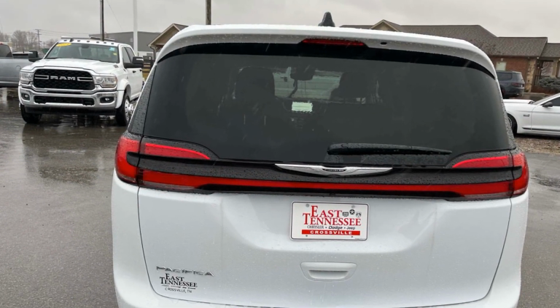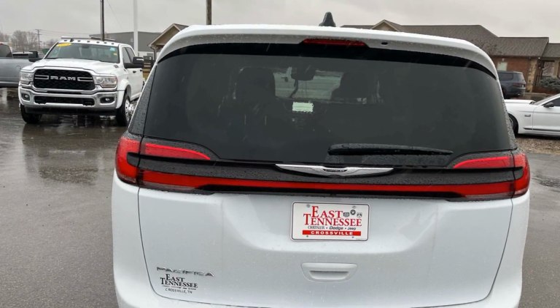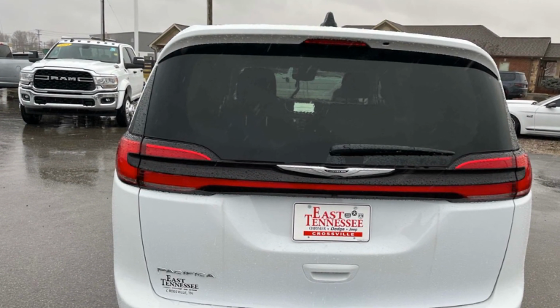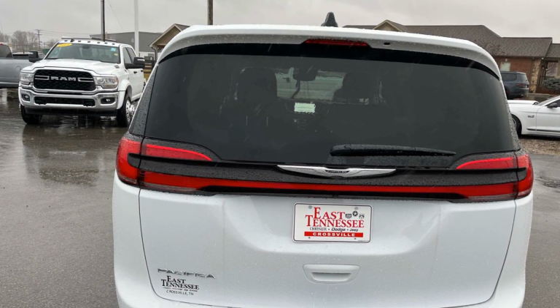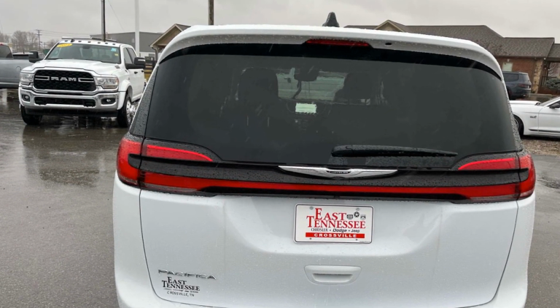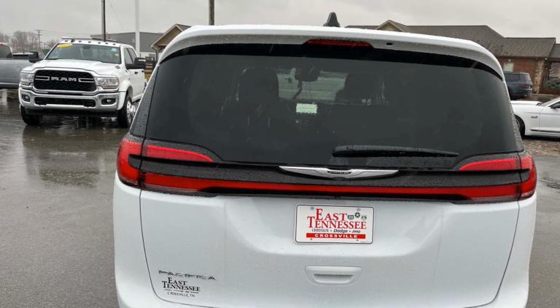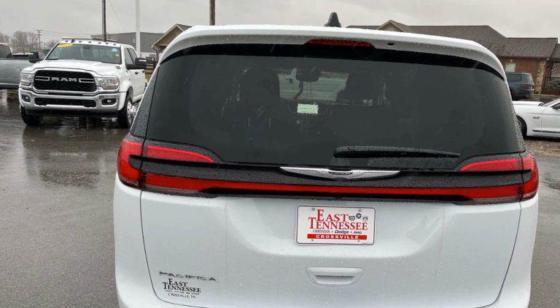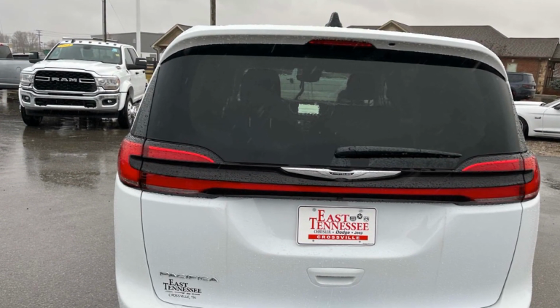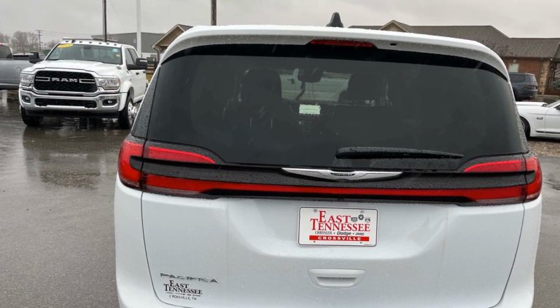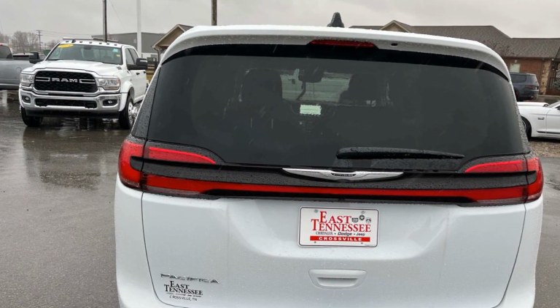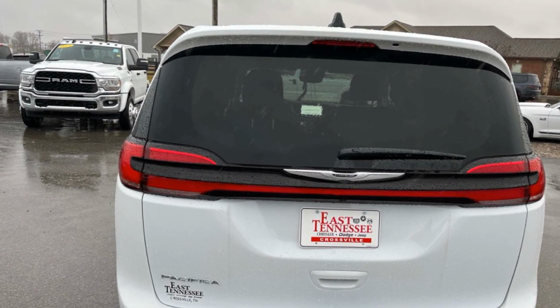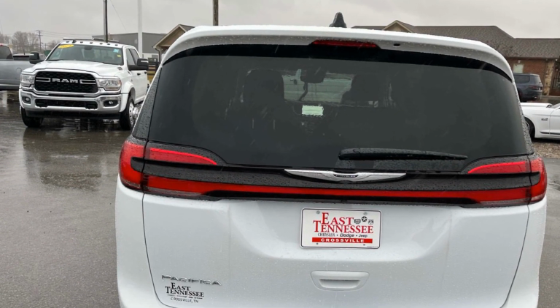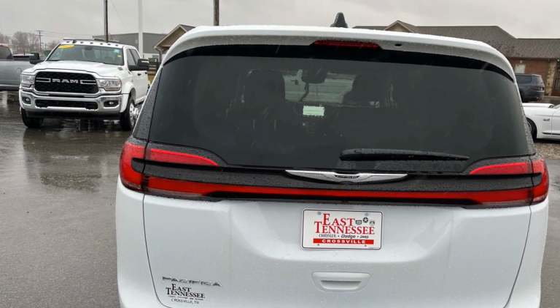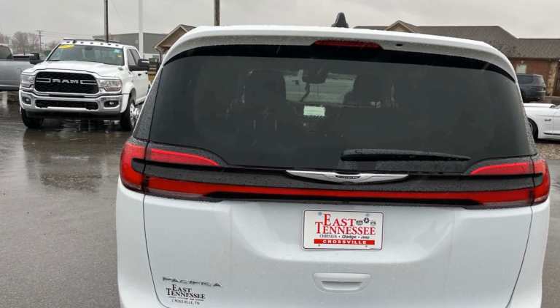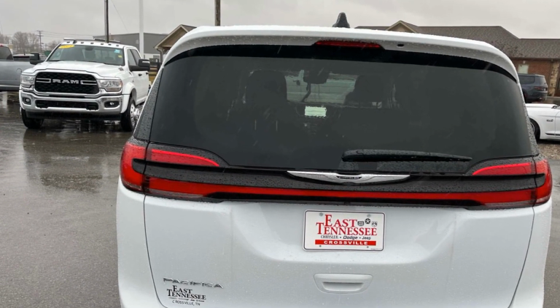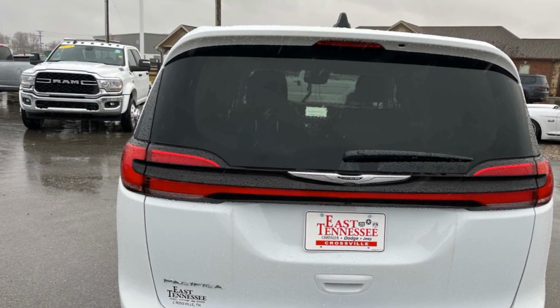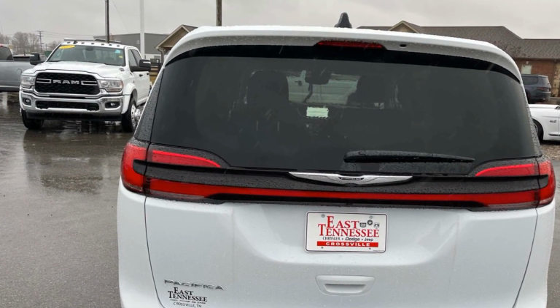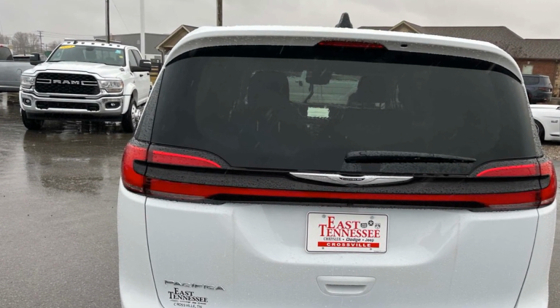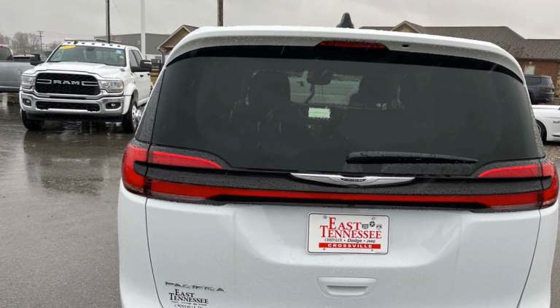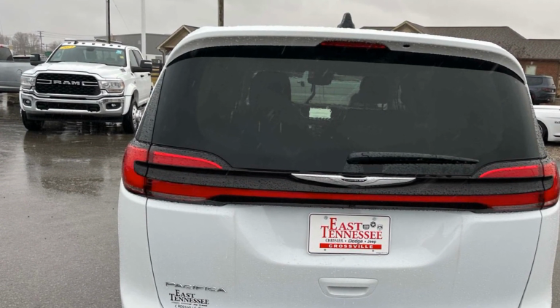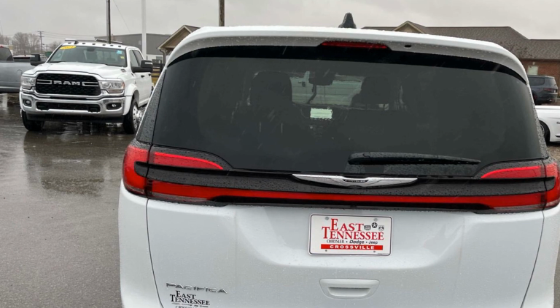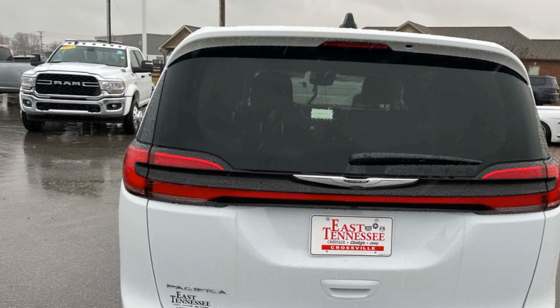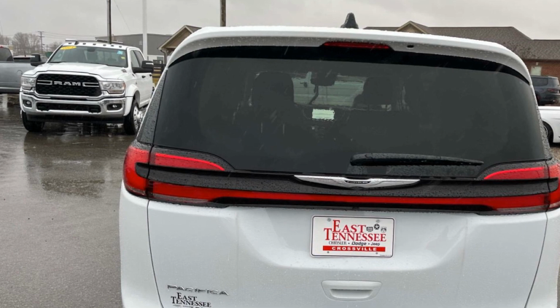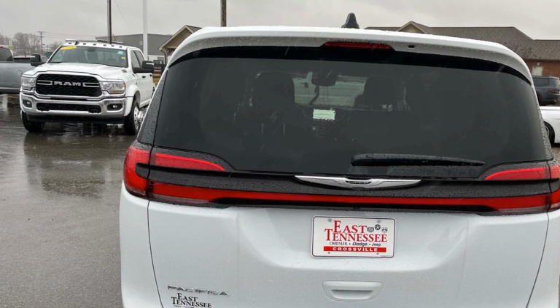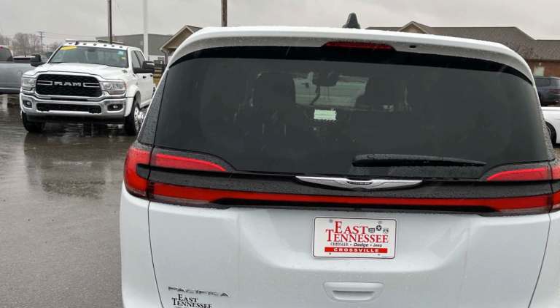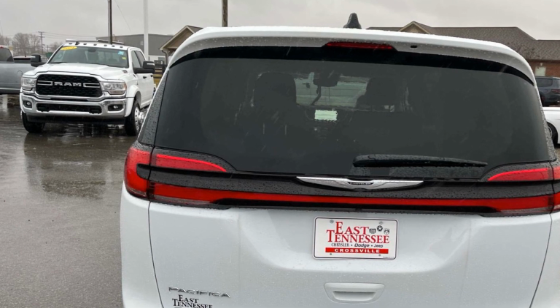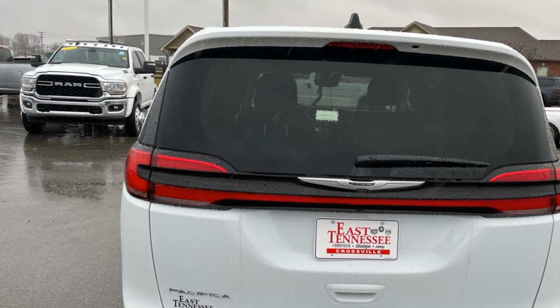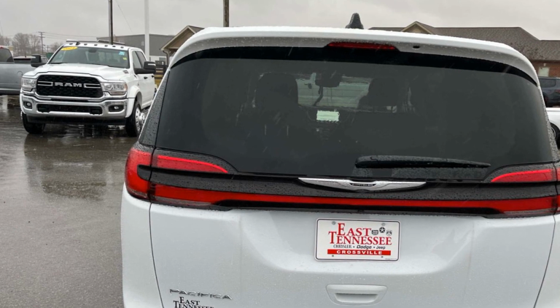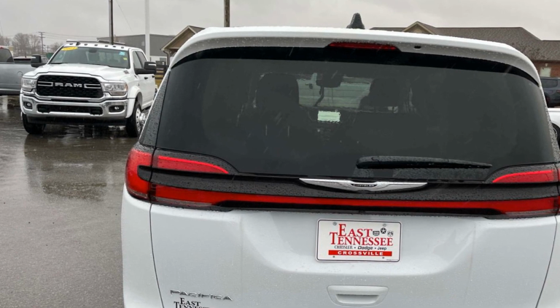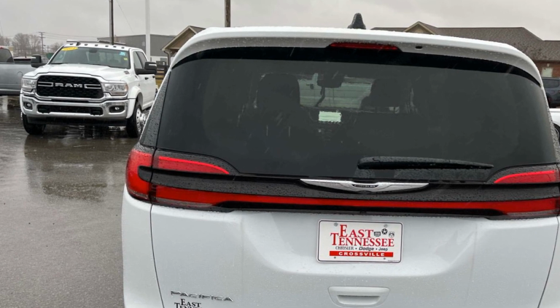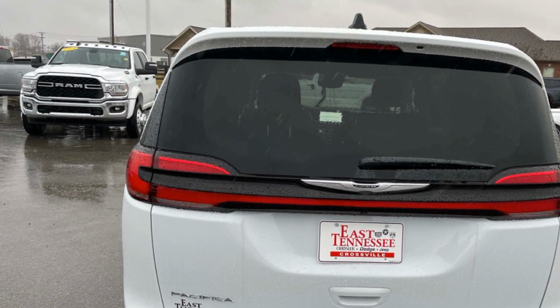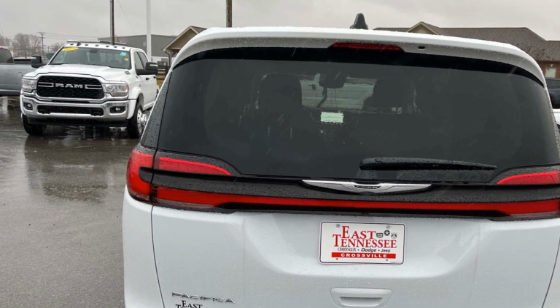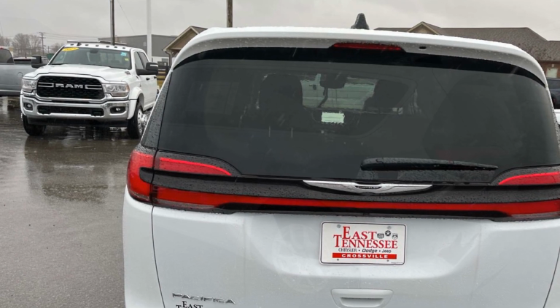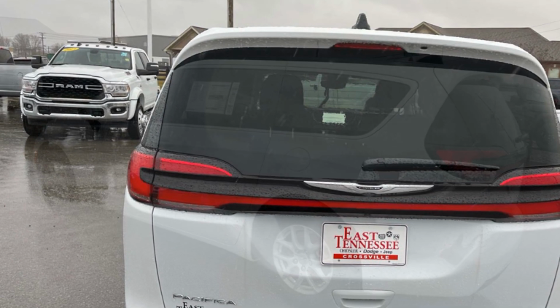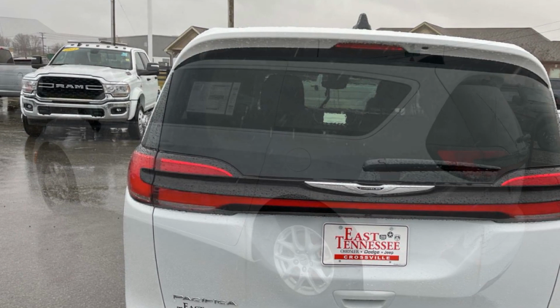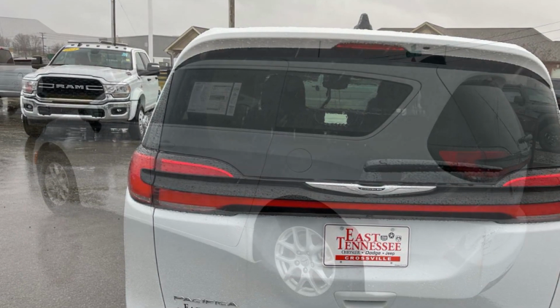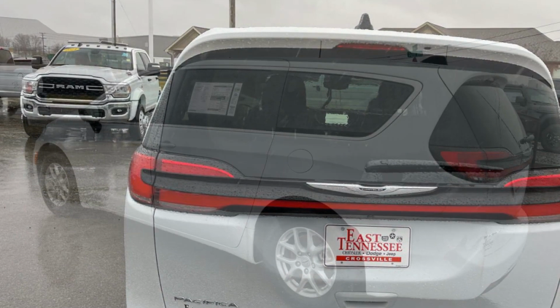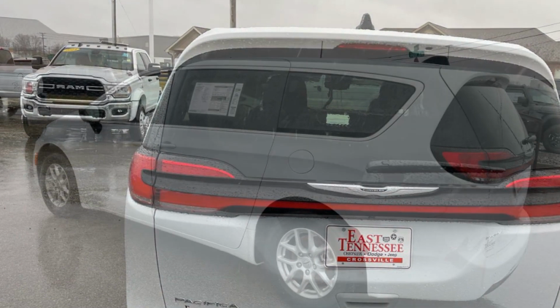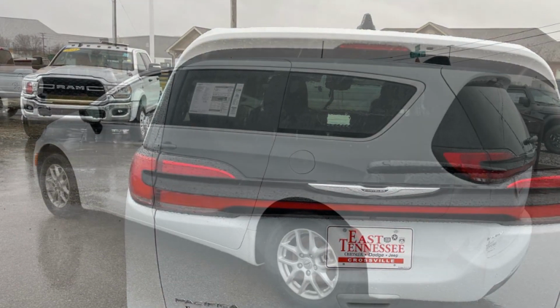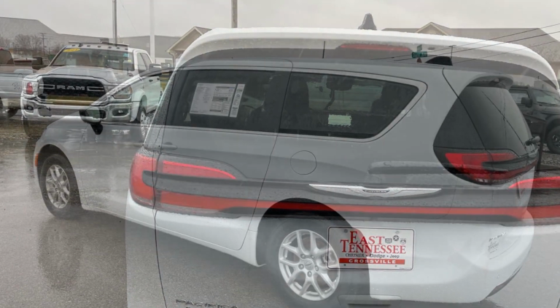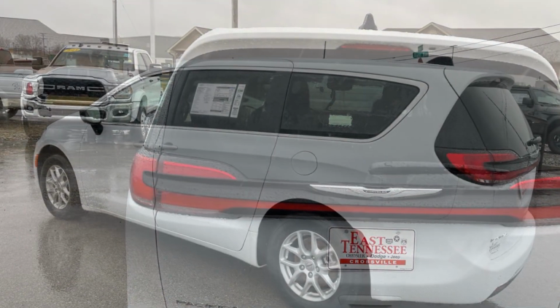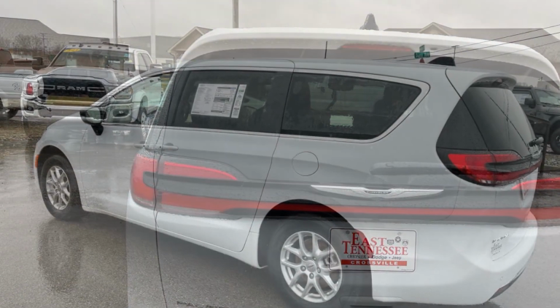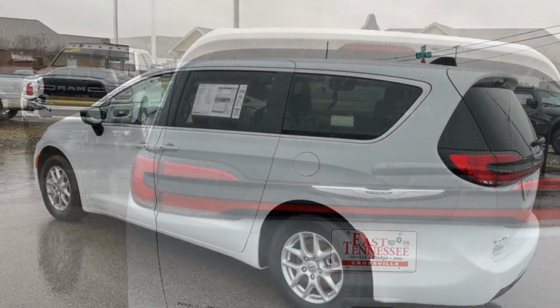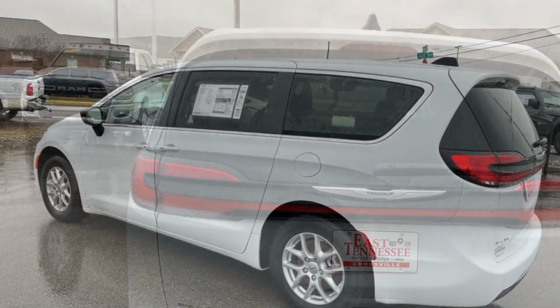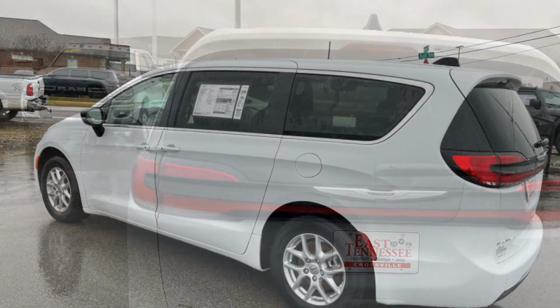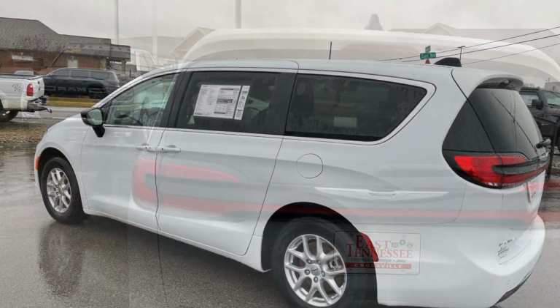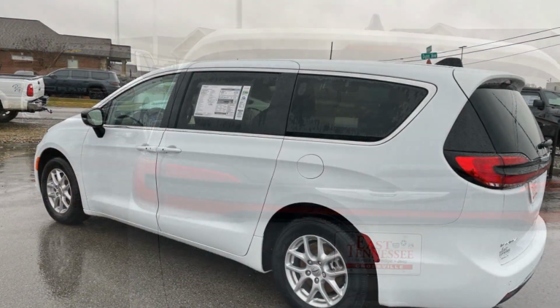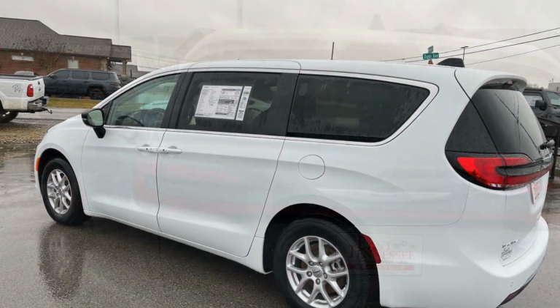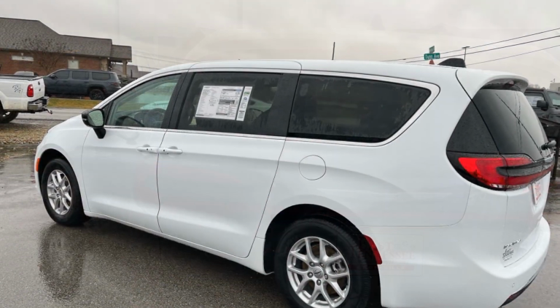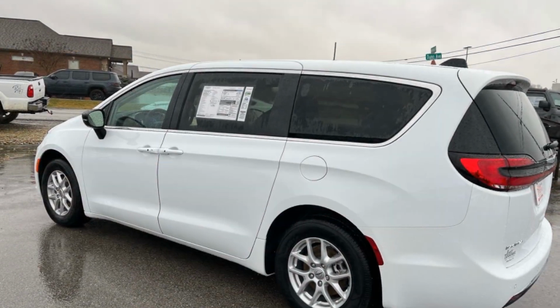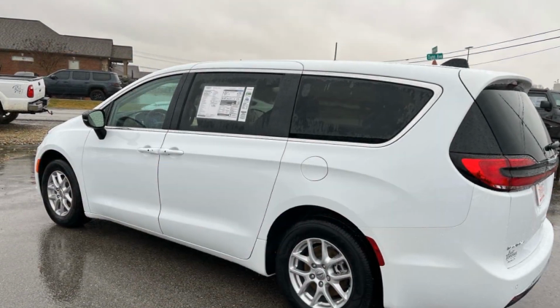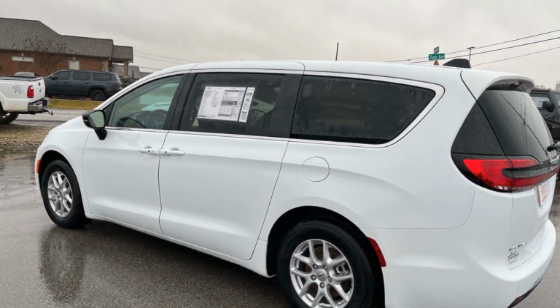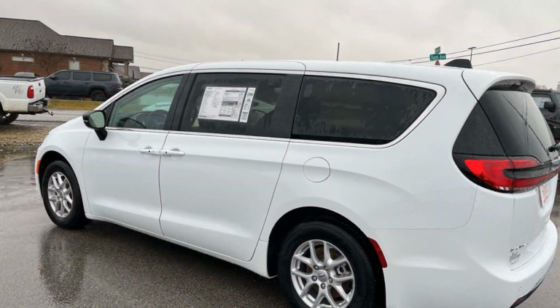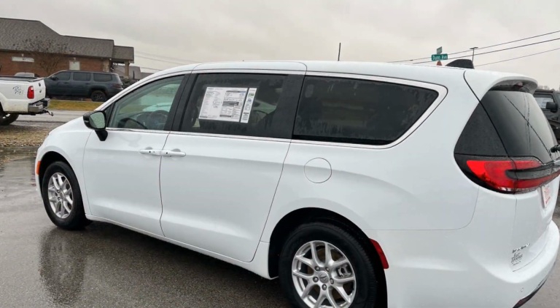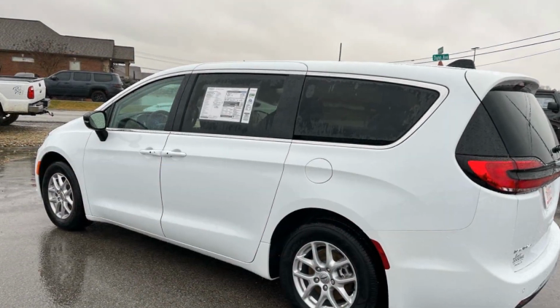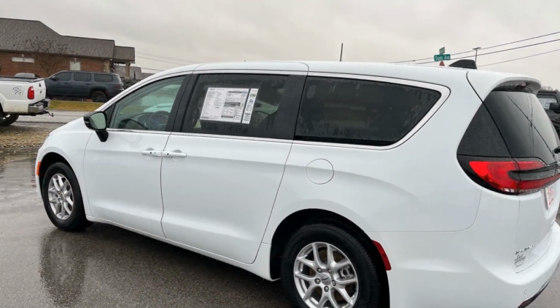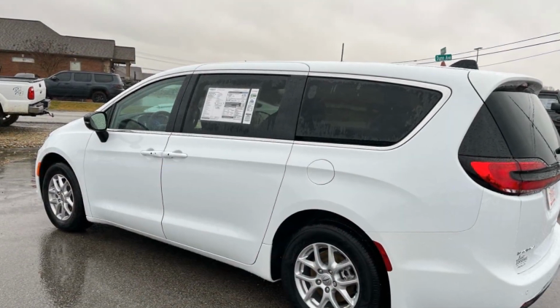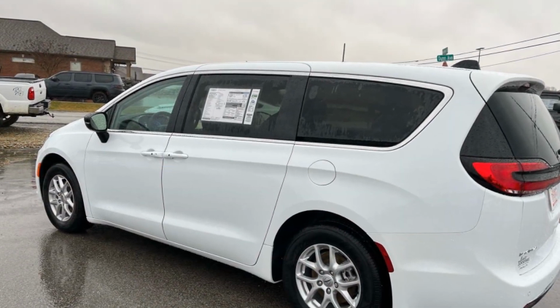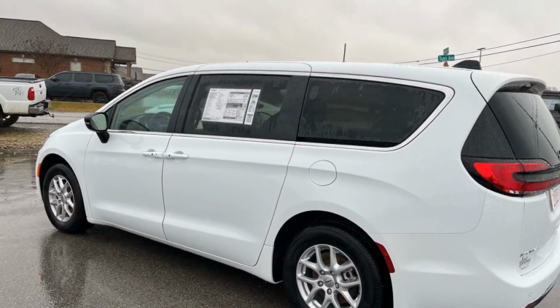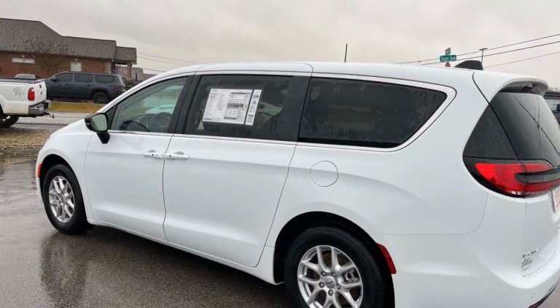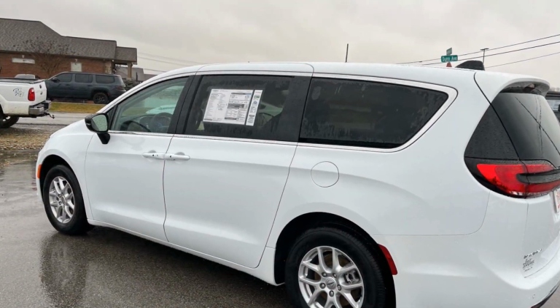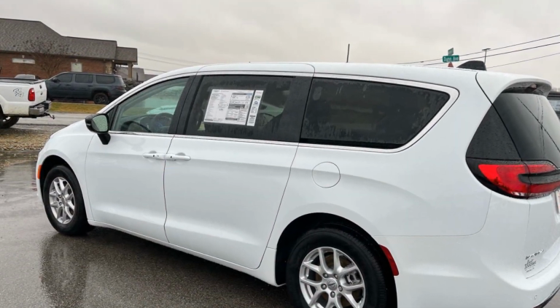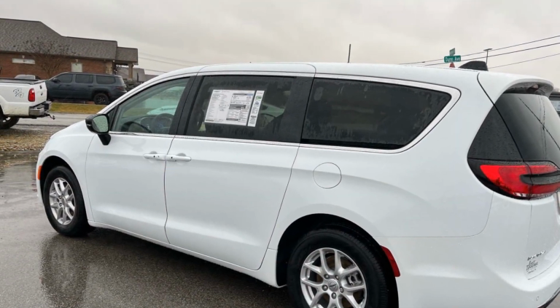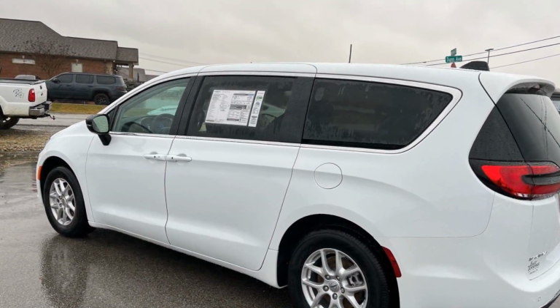Parking aid sensor. Third row seating. Heated side view mirrors. We'll help you find exactly what you're looking for.